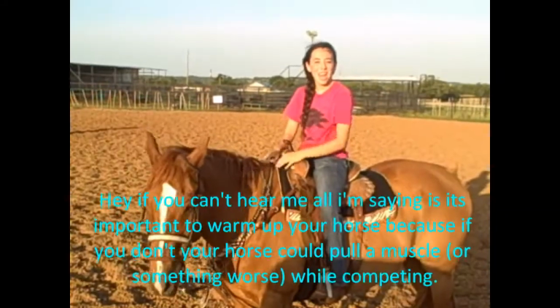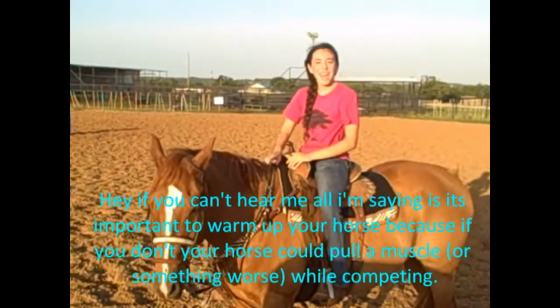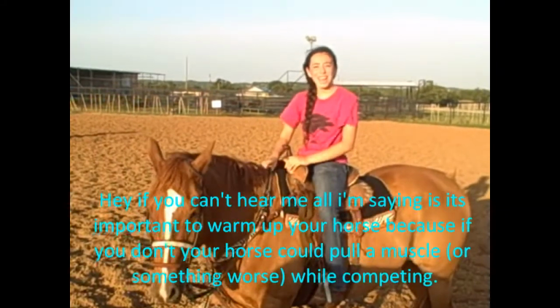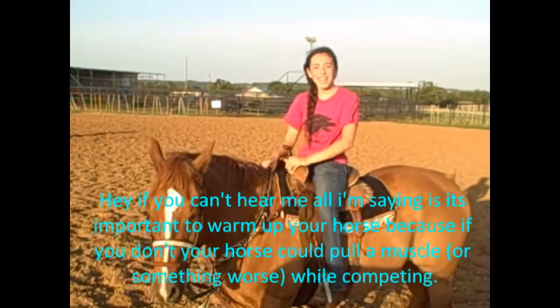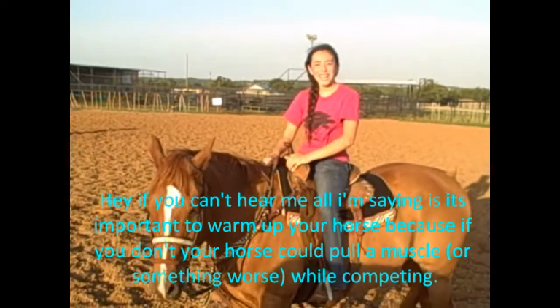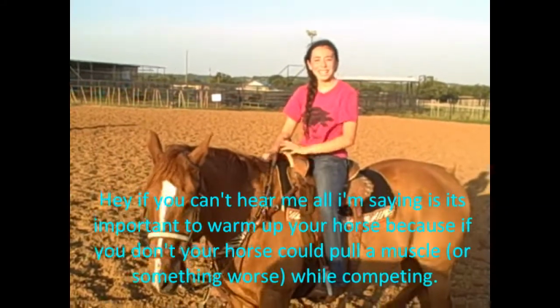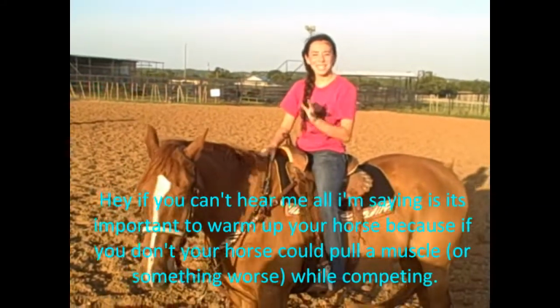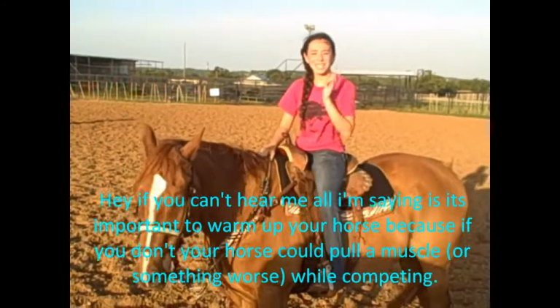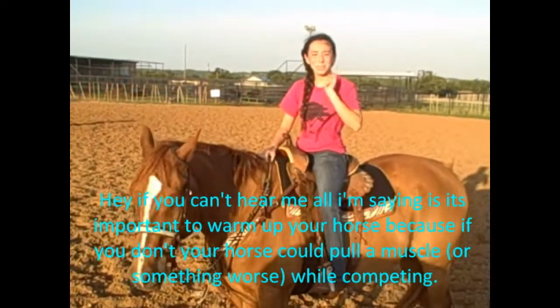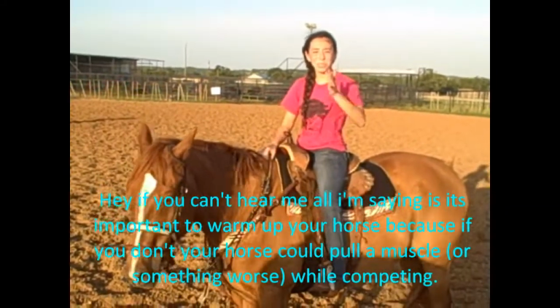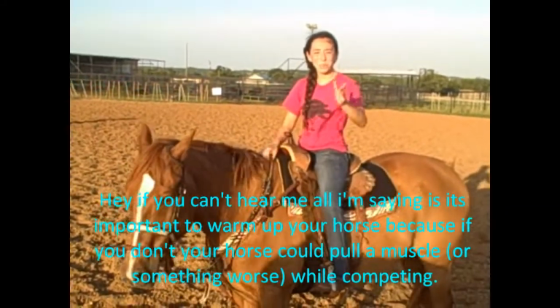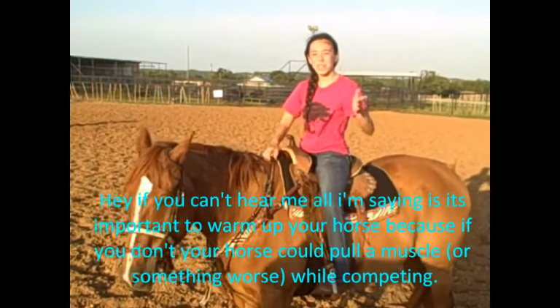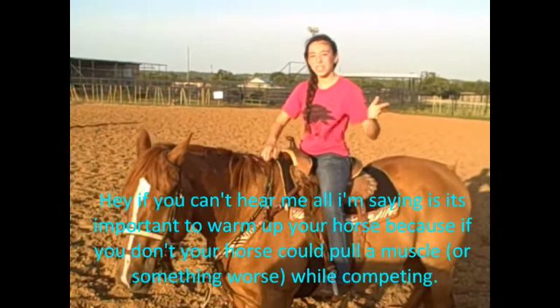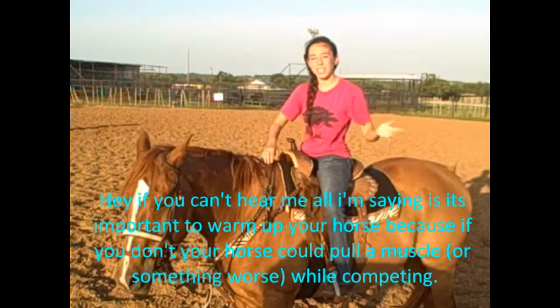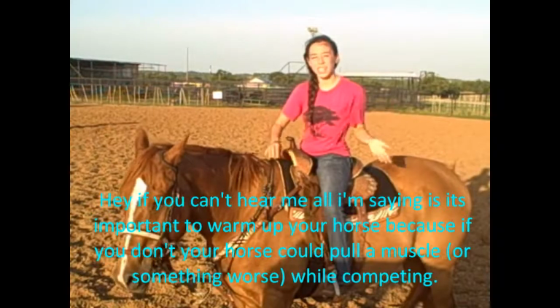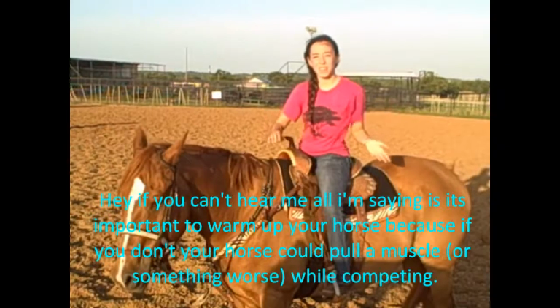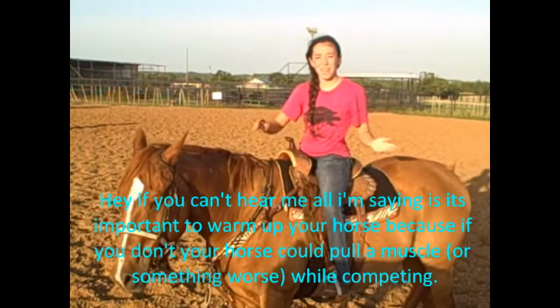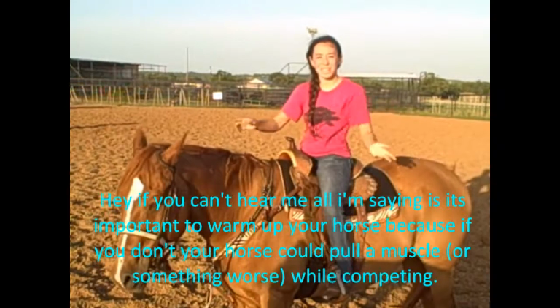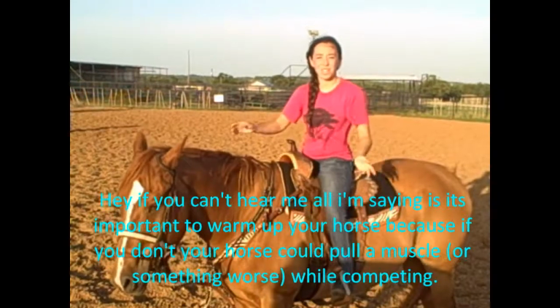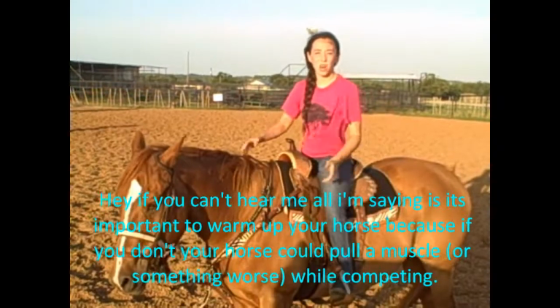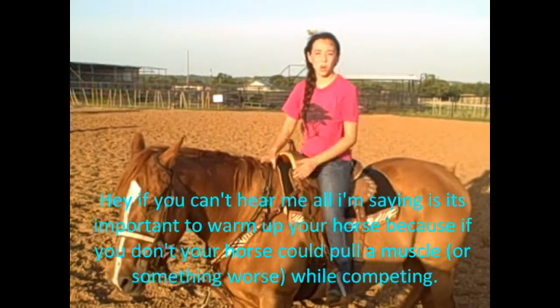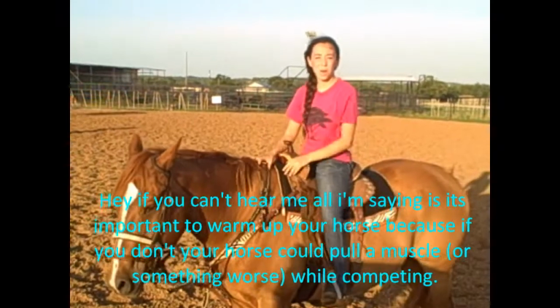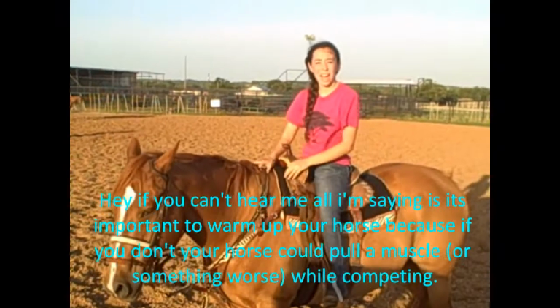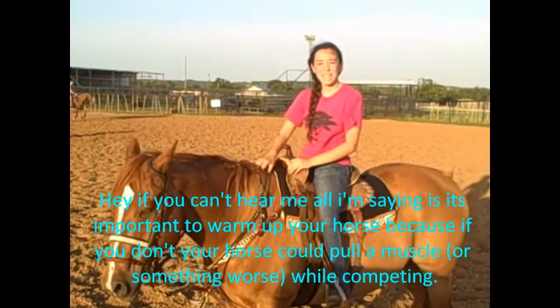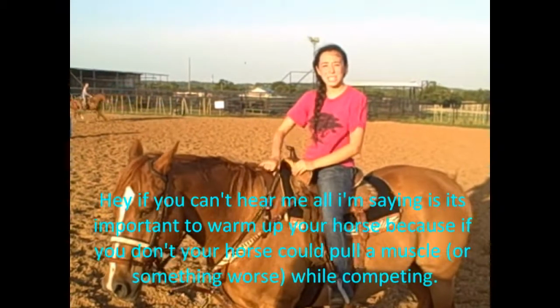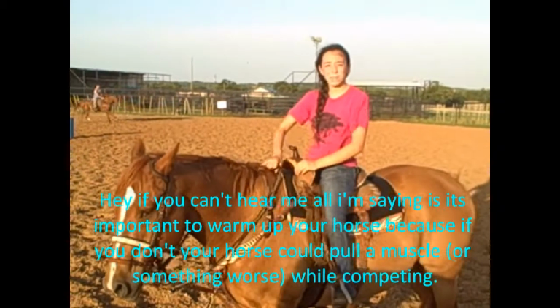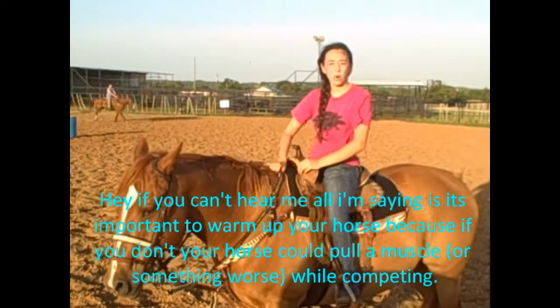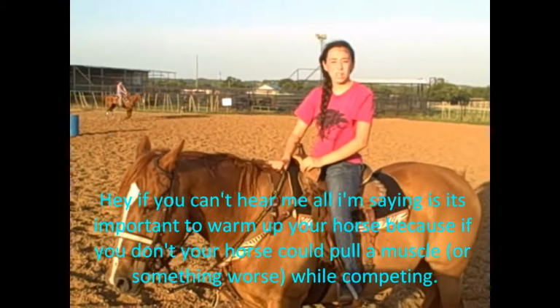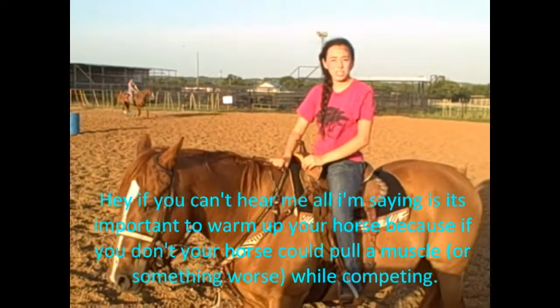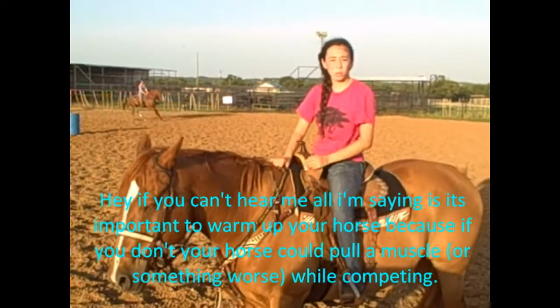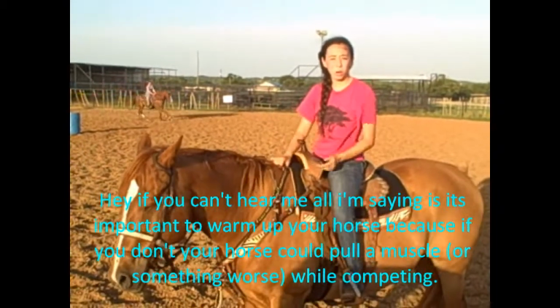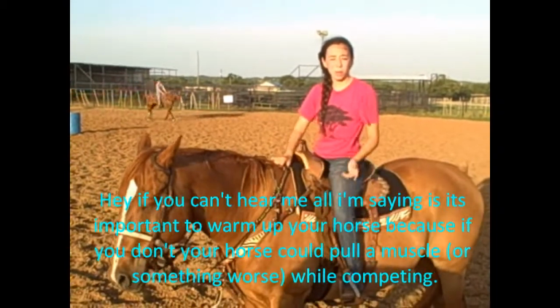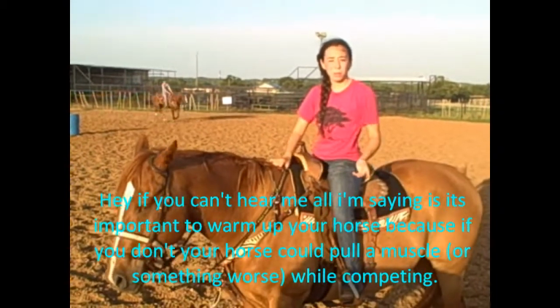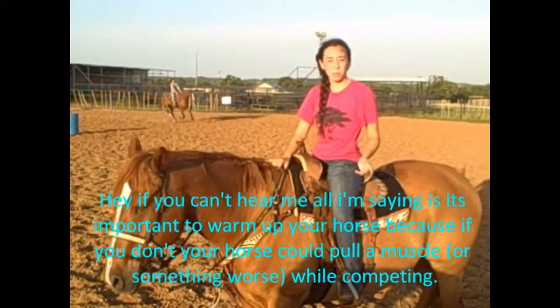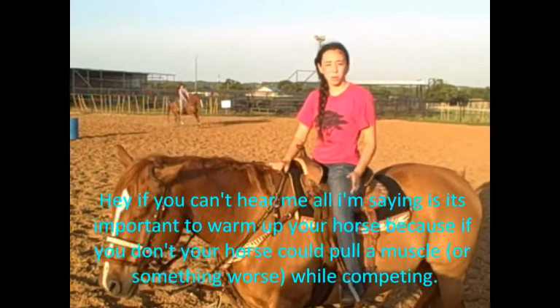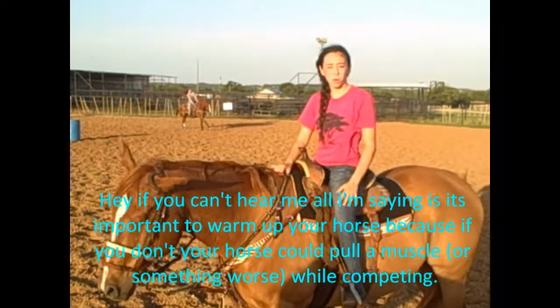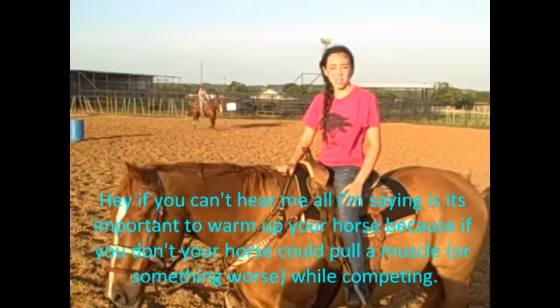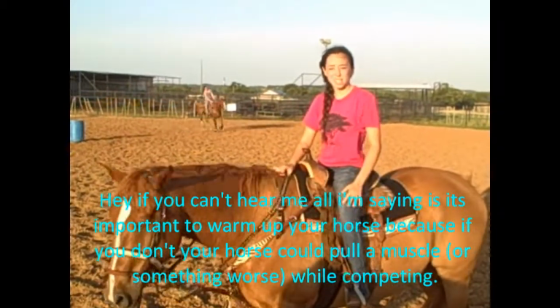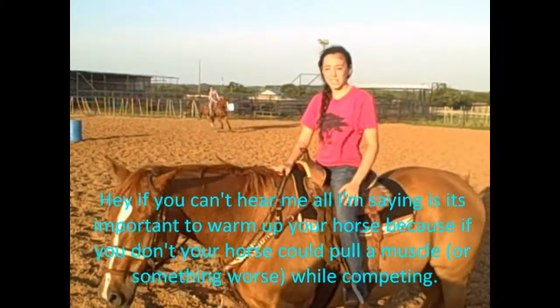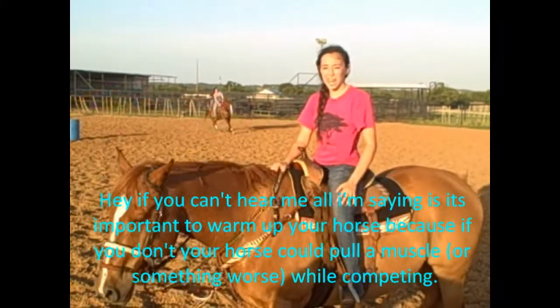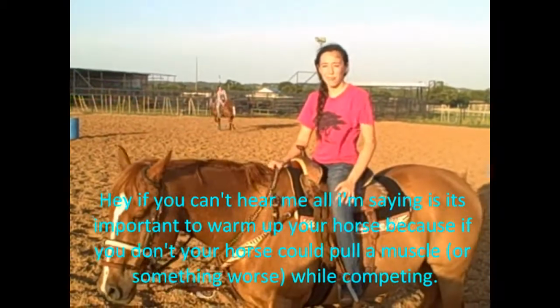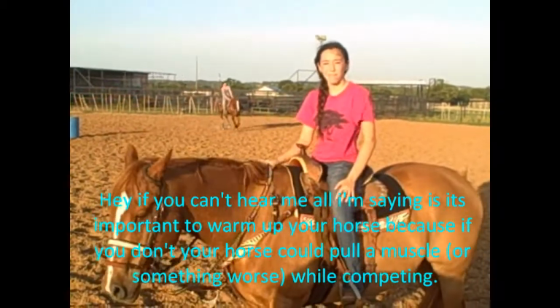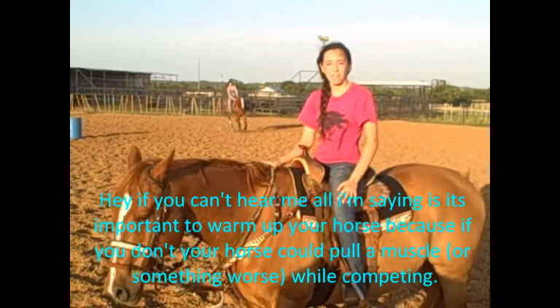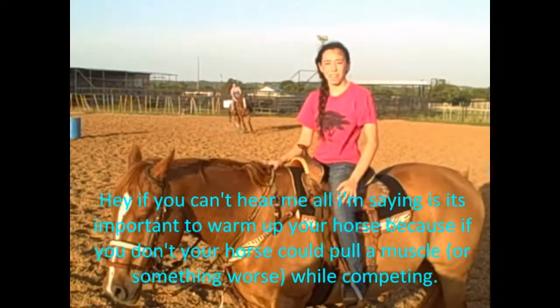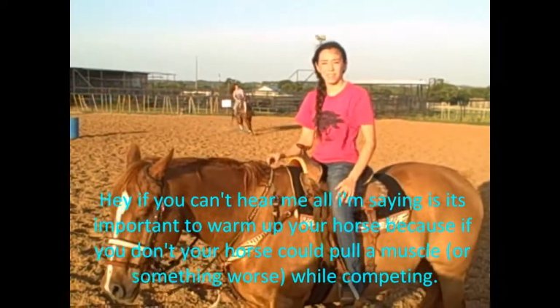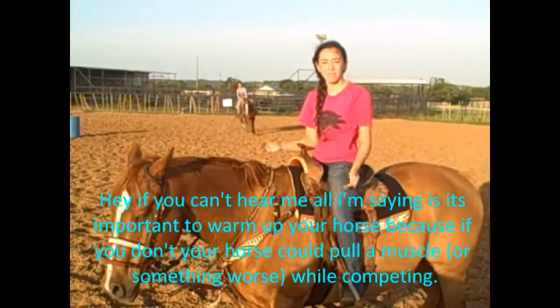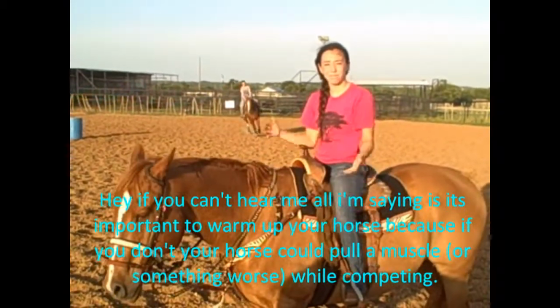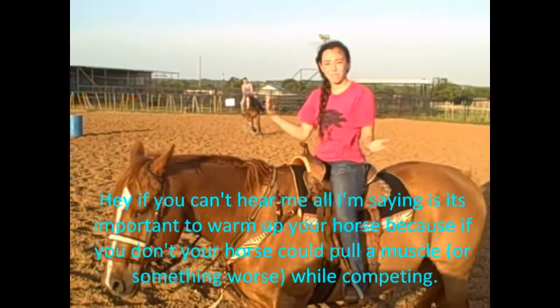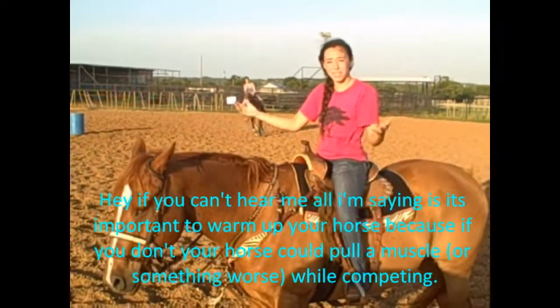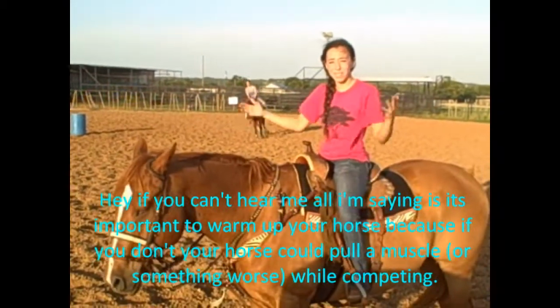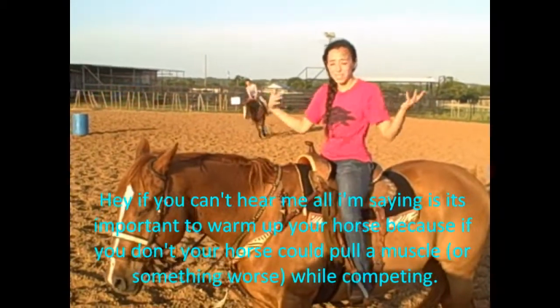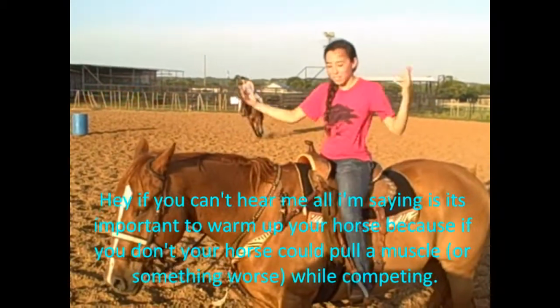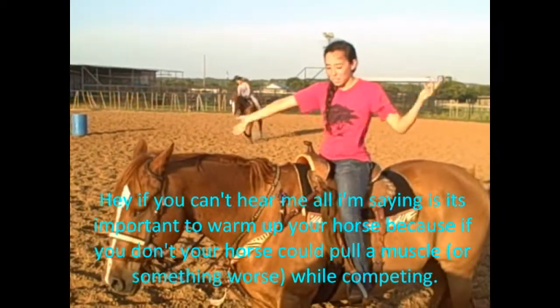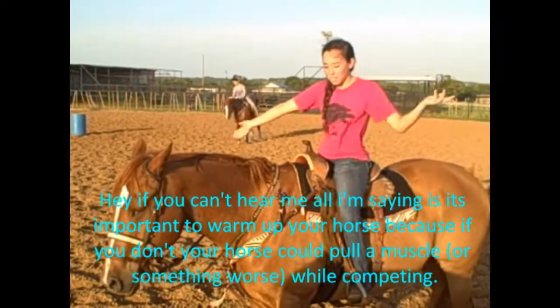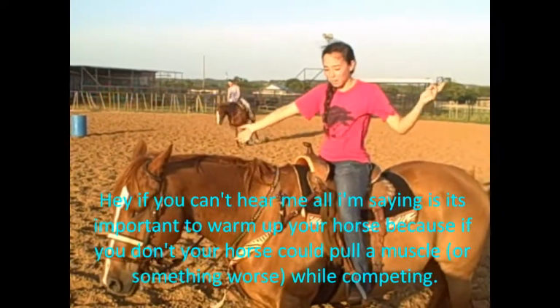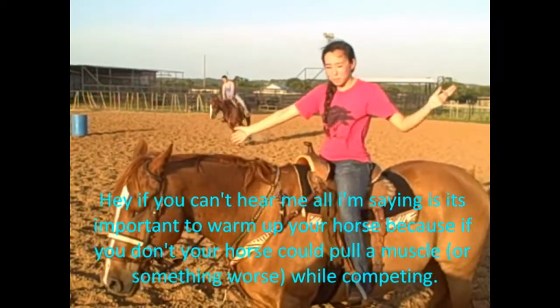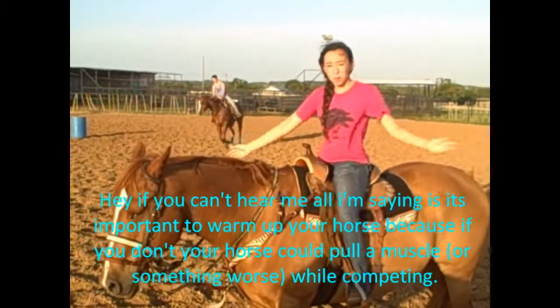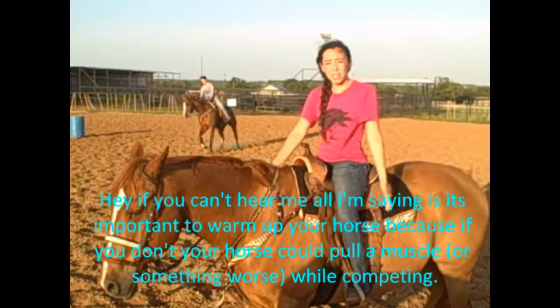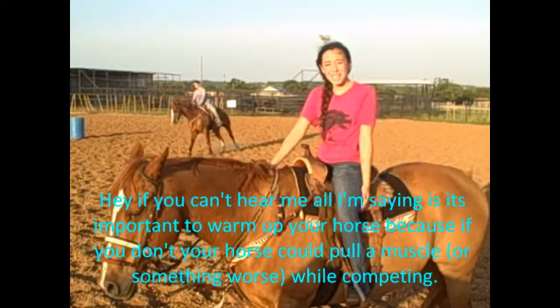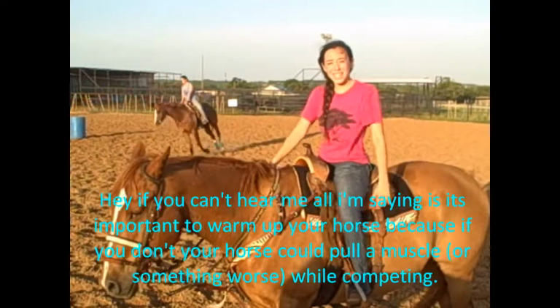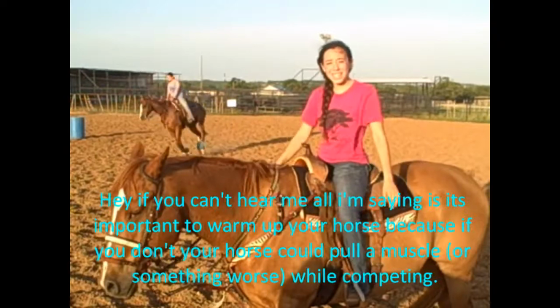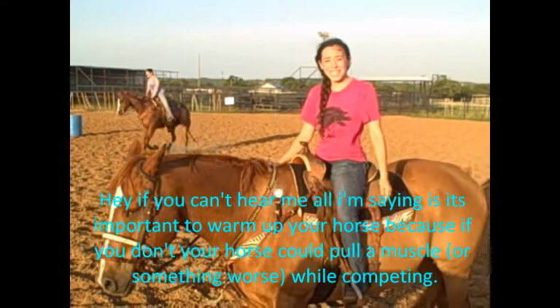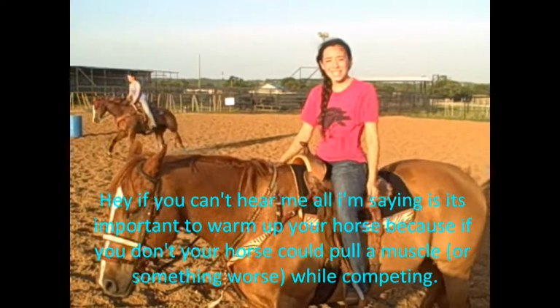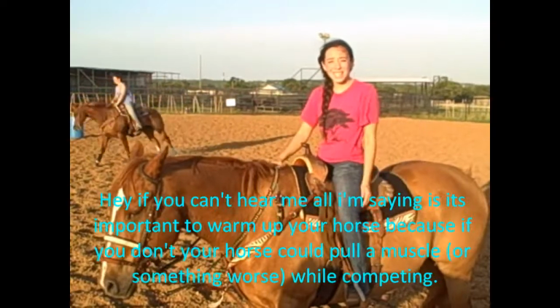Just wanted to let you guys know why it's important to warm up your horse and how it's like. The important thing is,